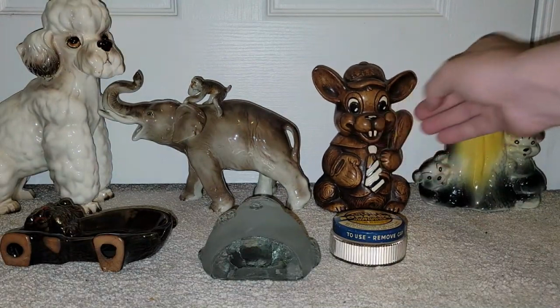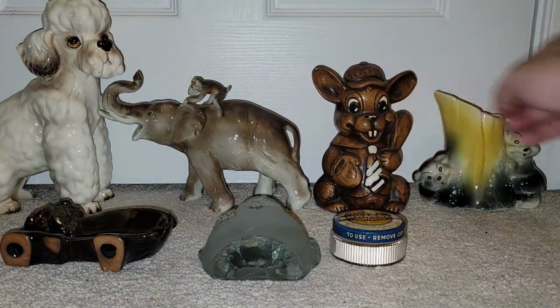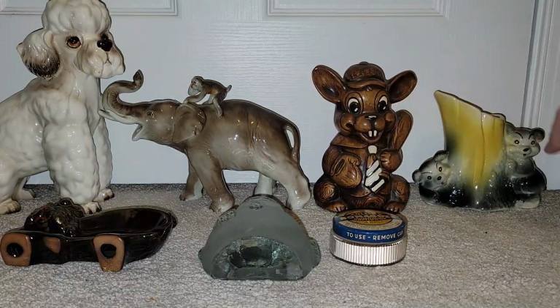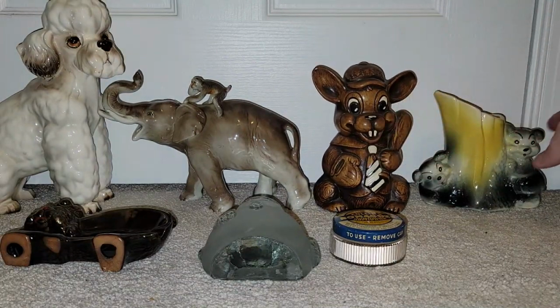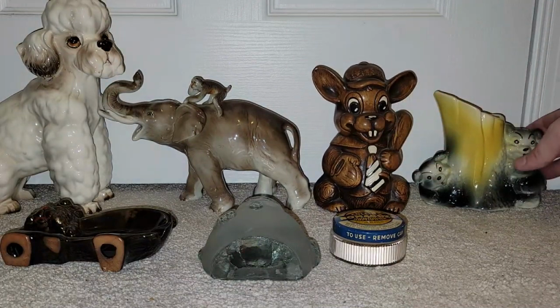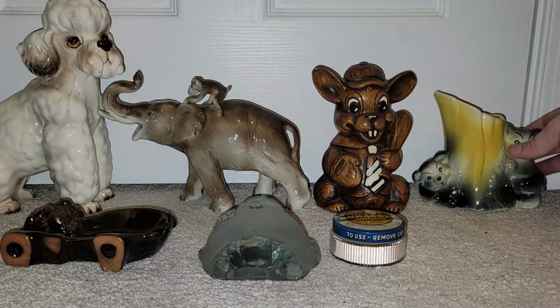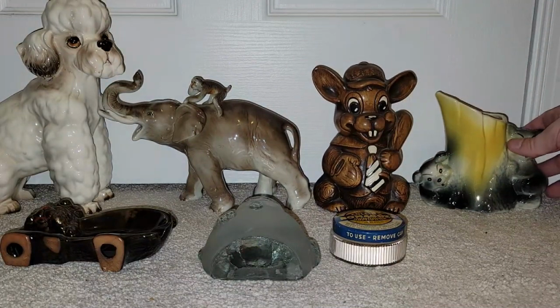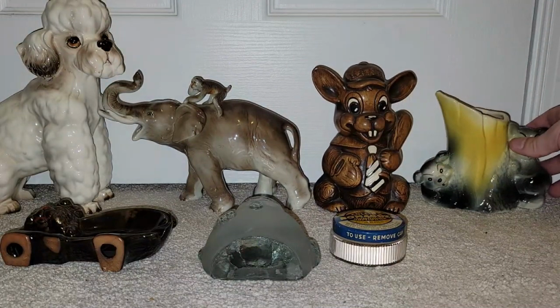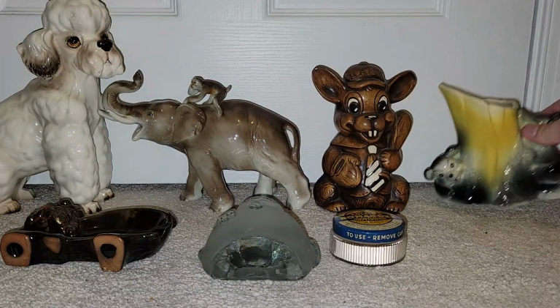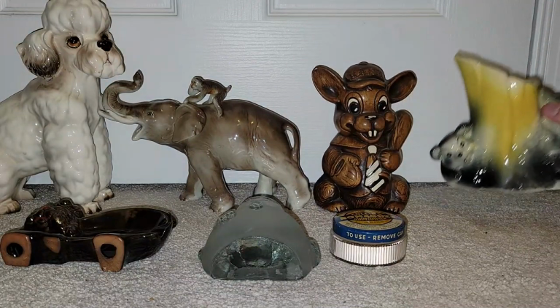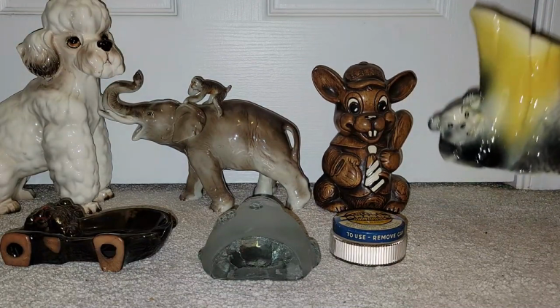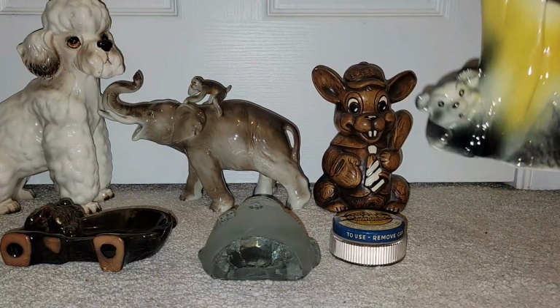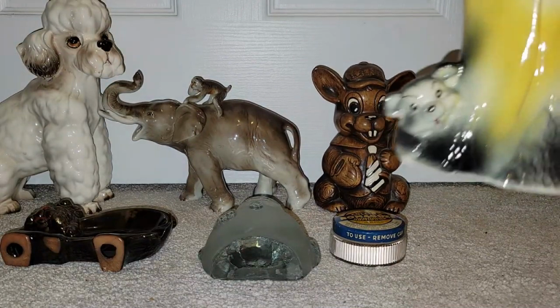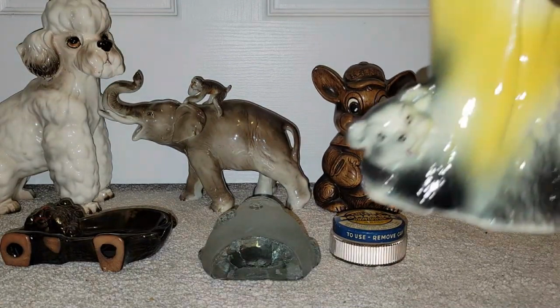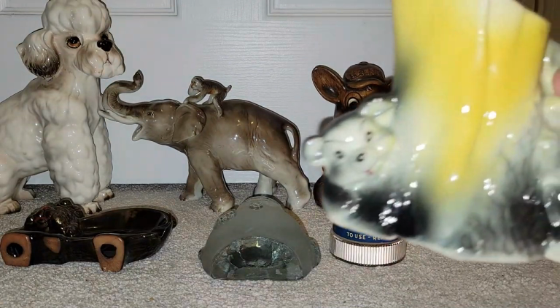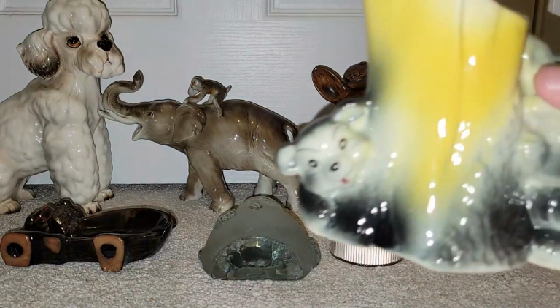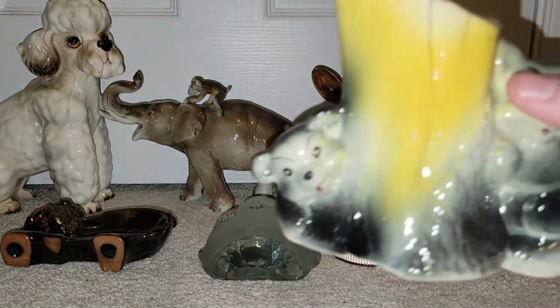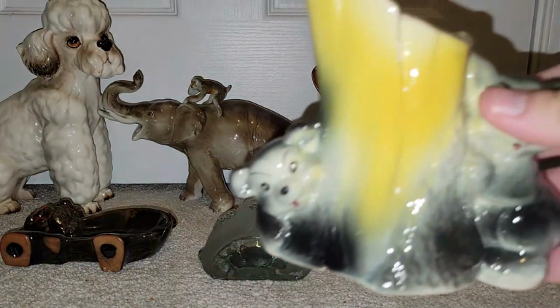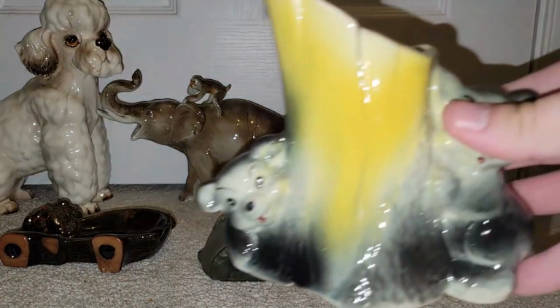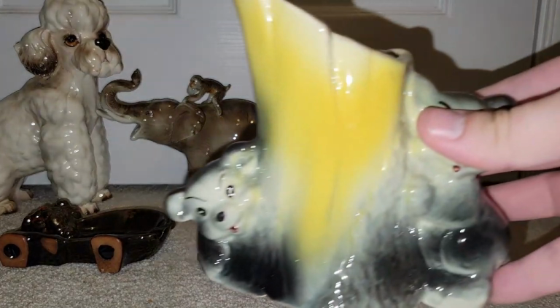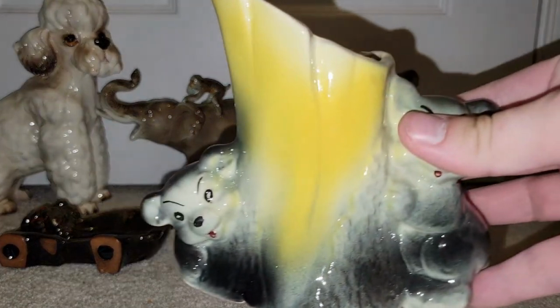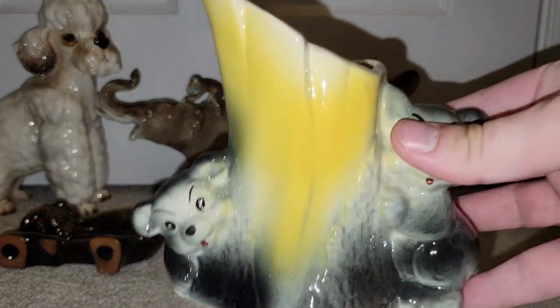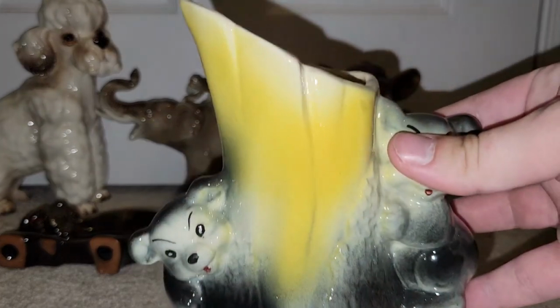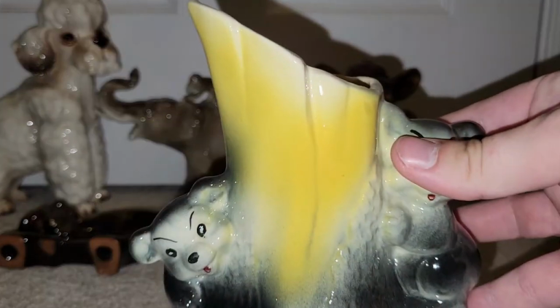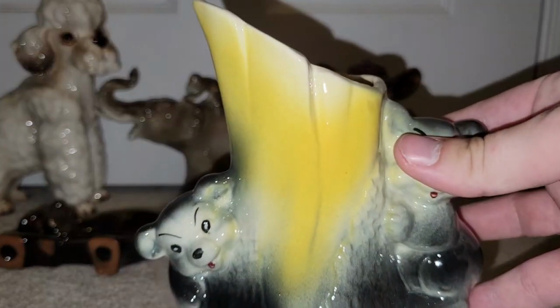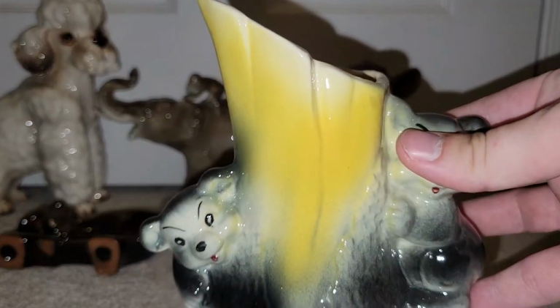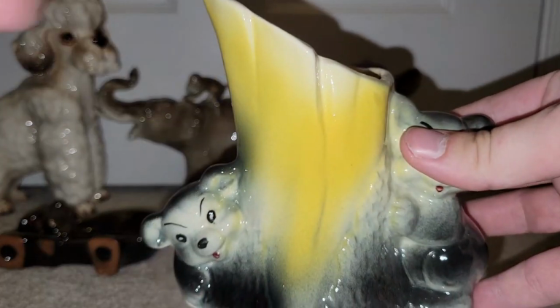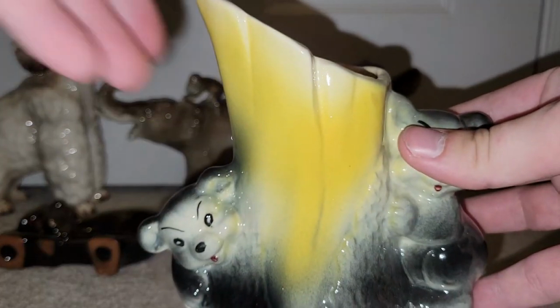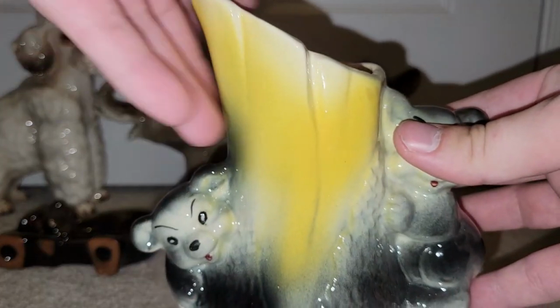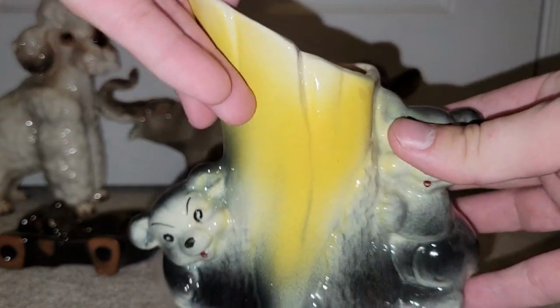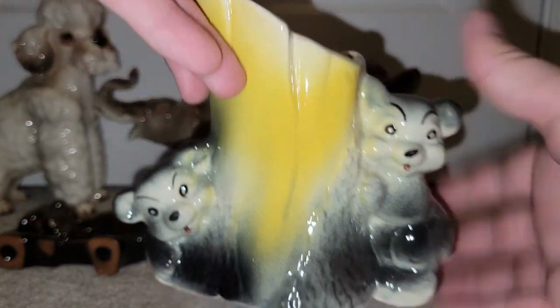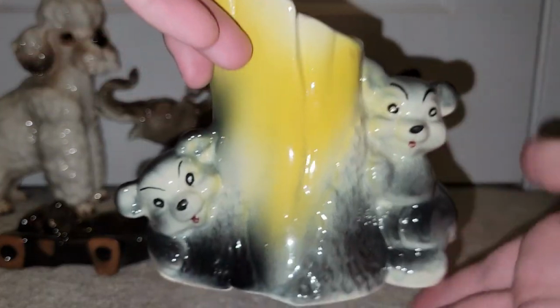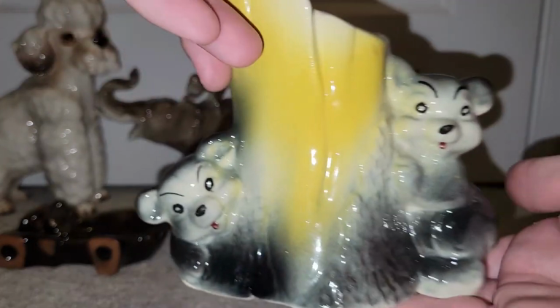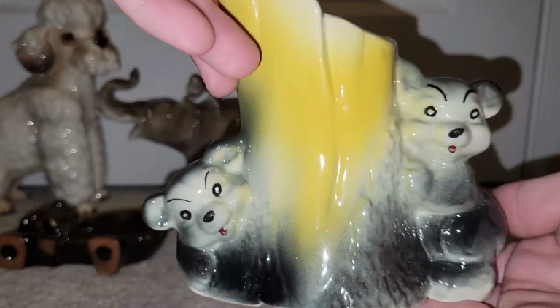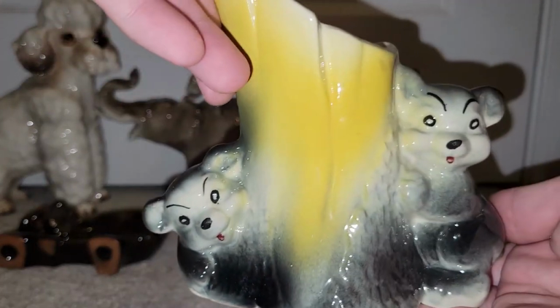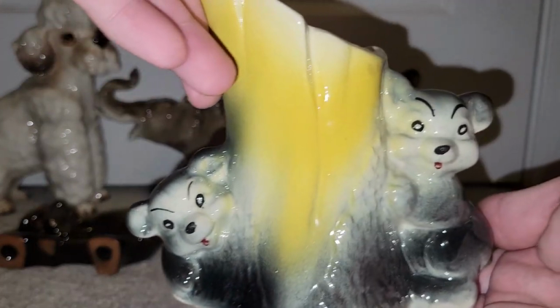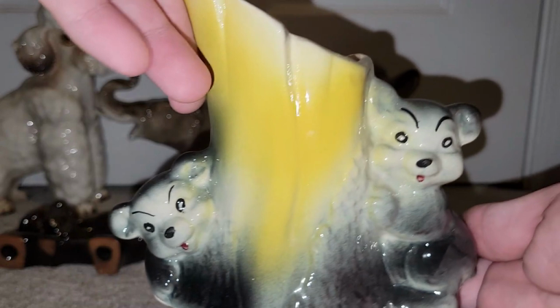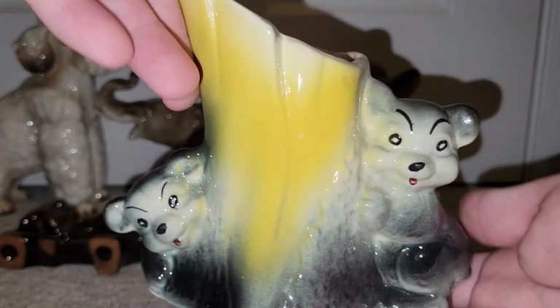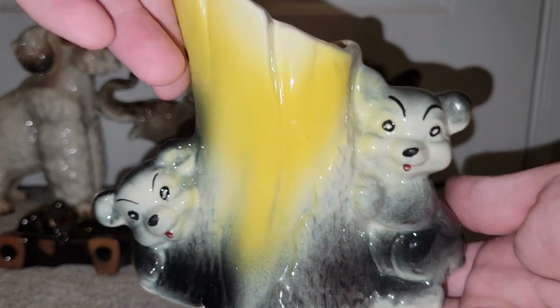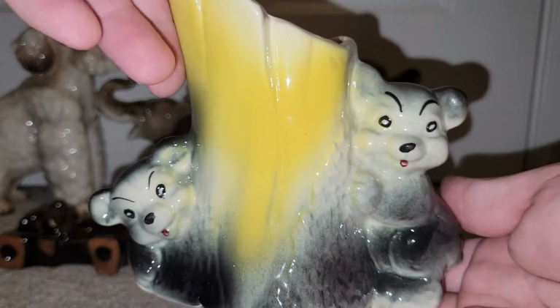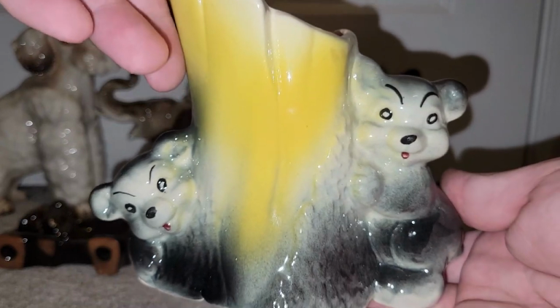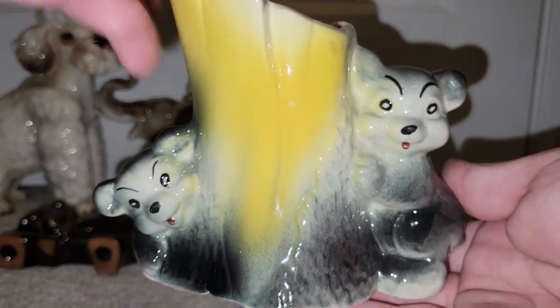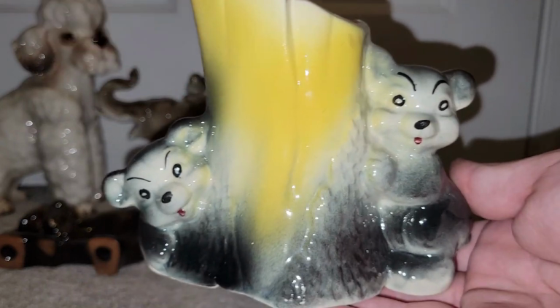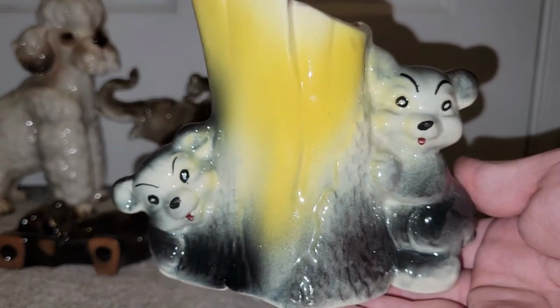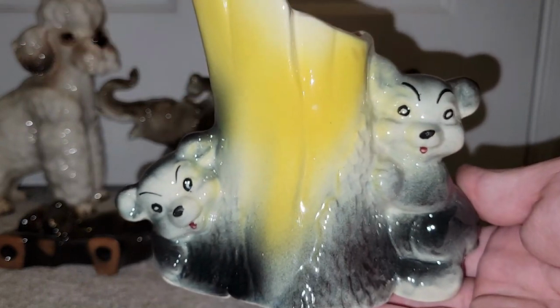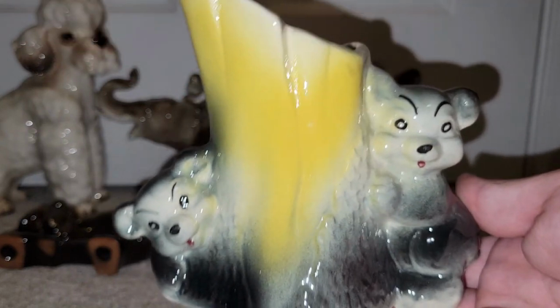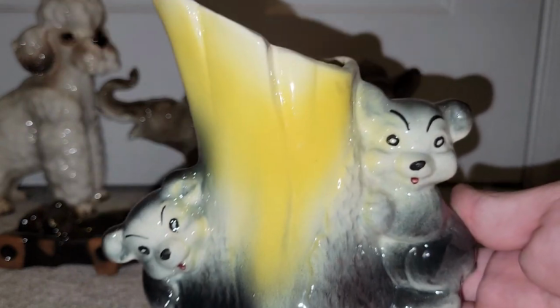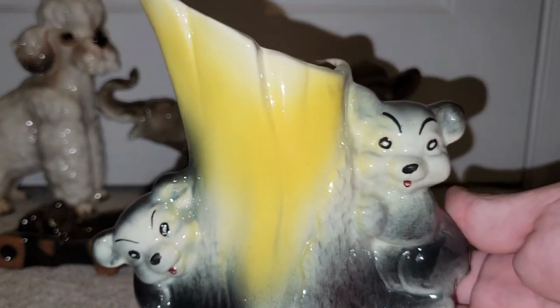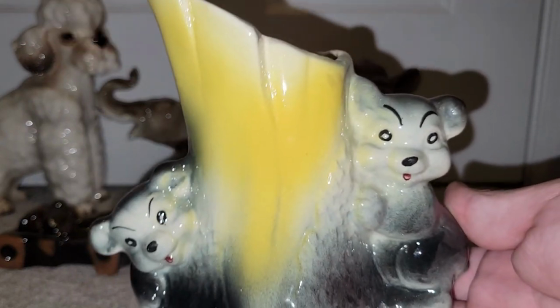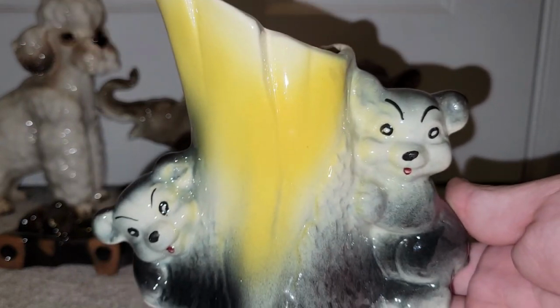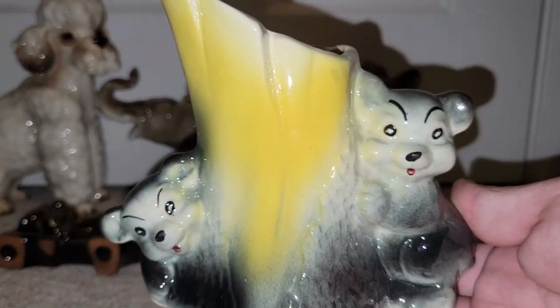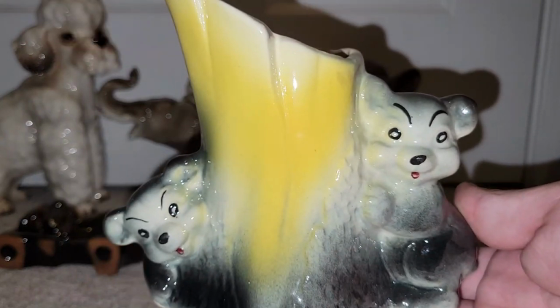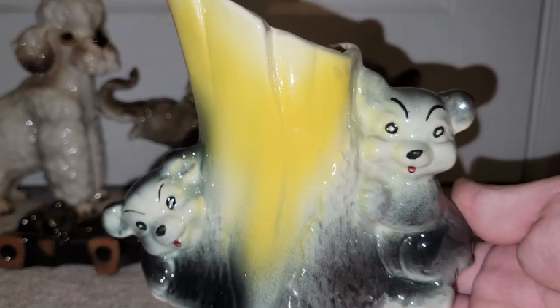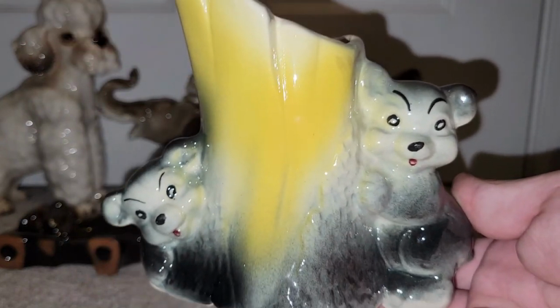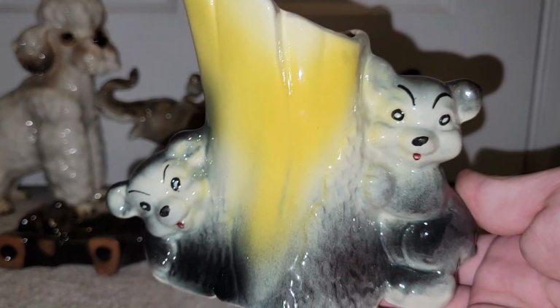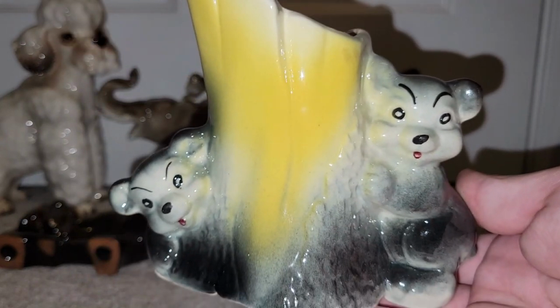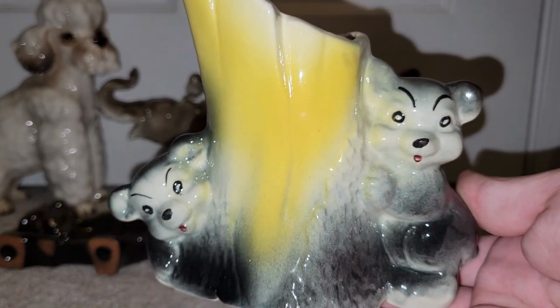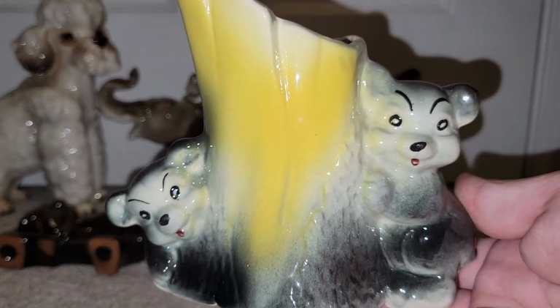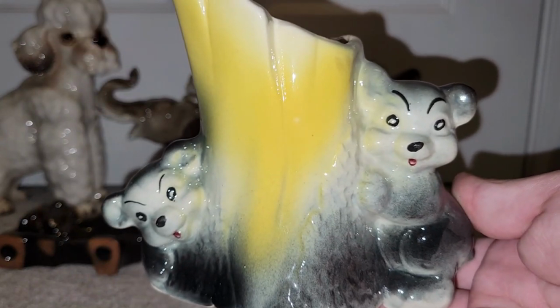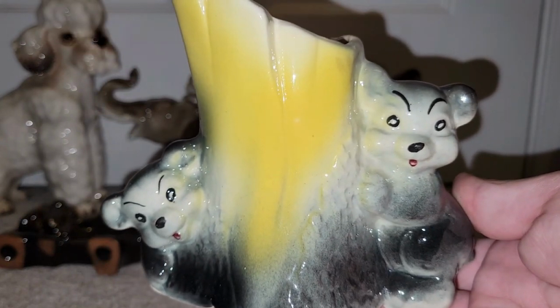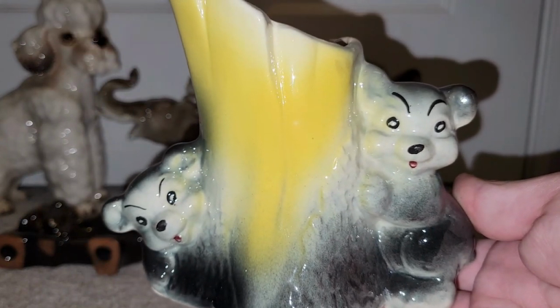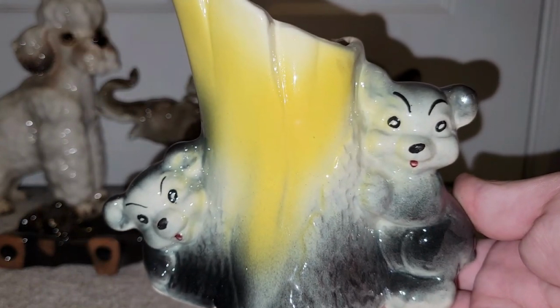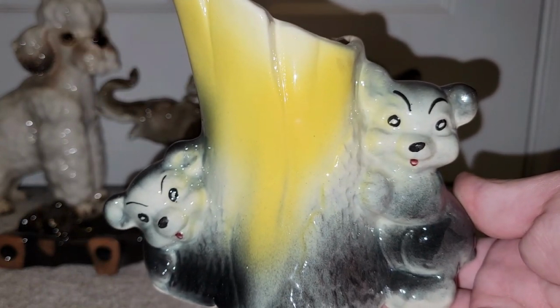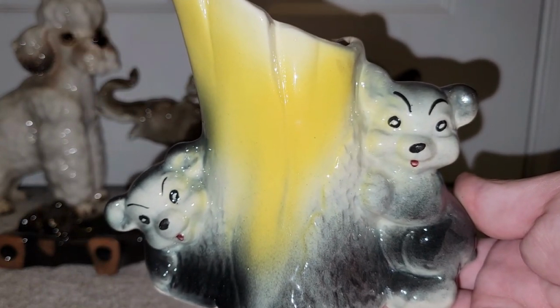I also found a planter, and I think I've had this one before — though it's been a while, so I'm not sure.